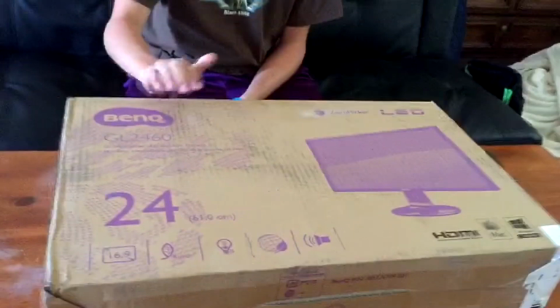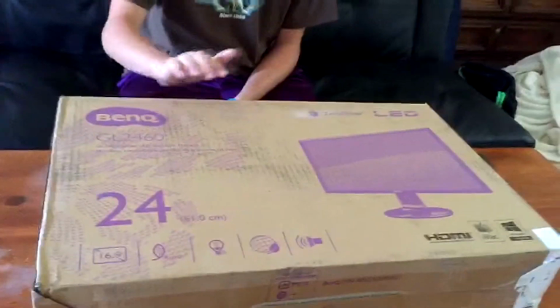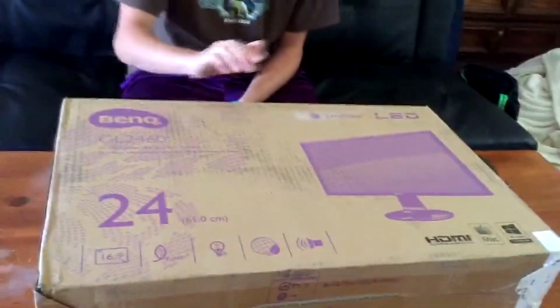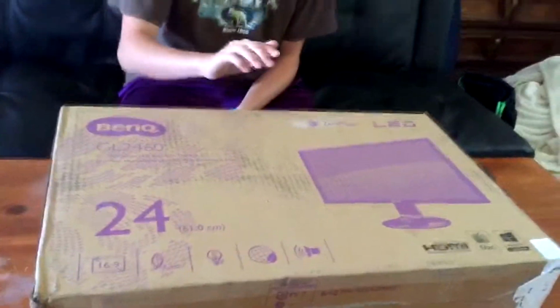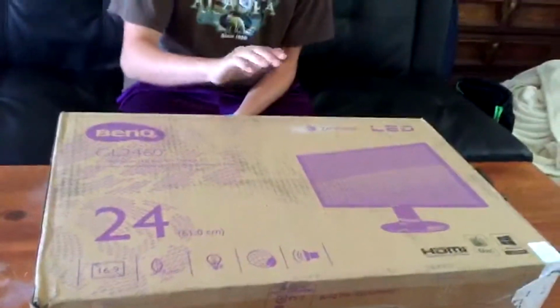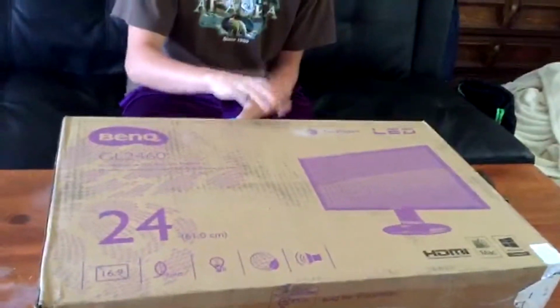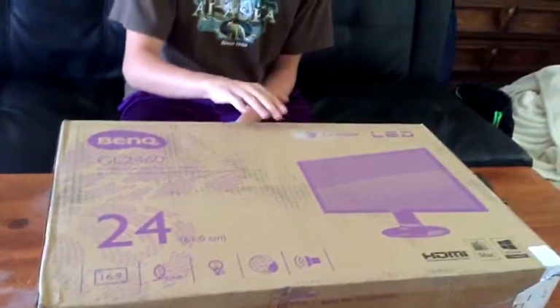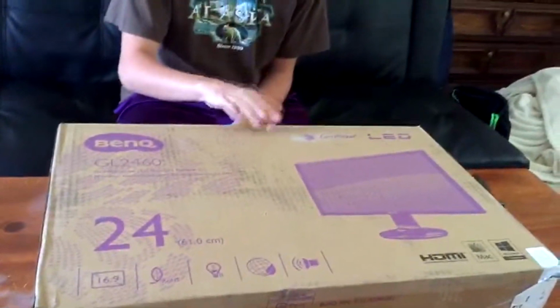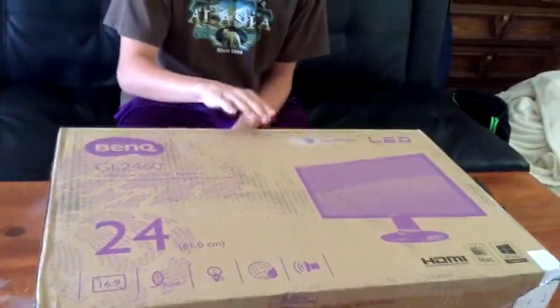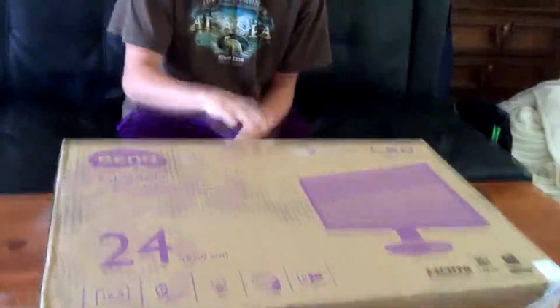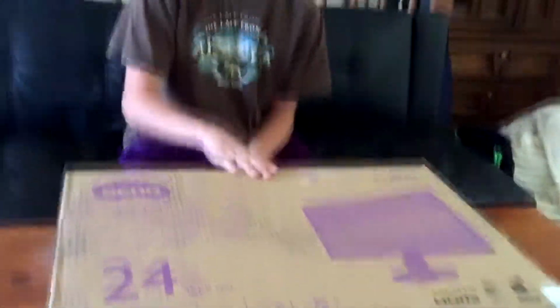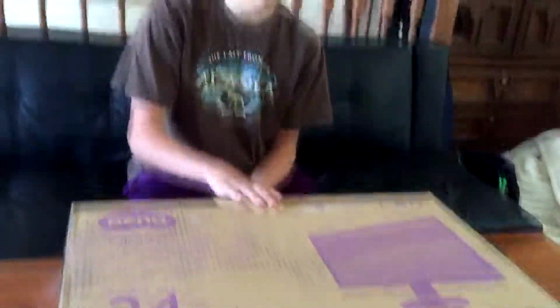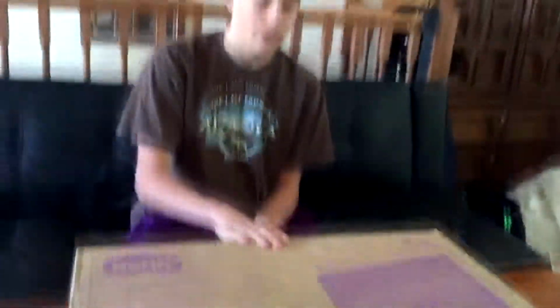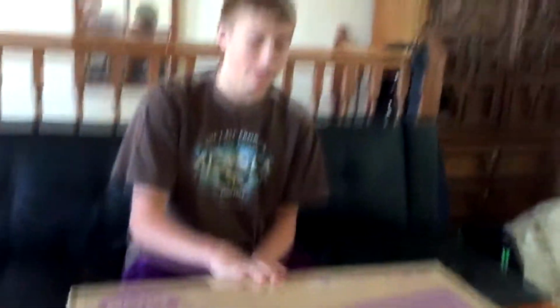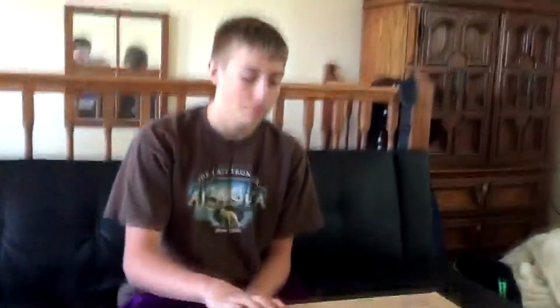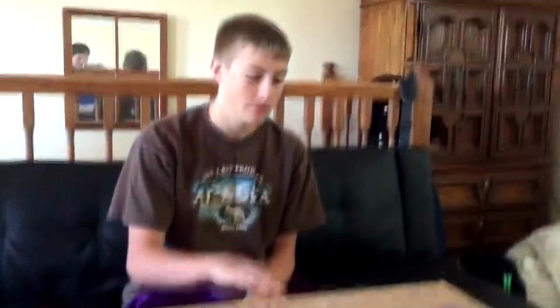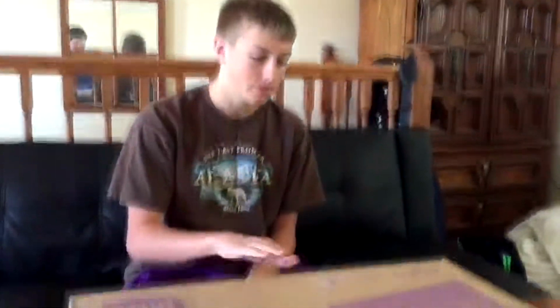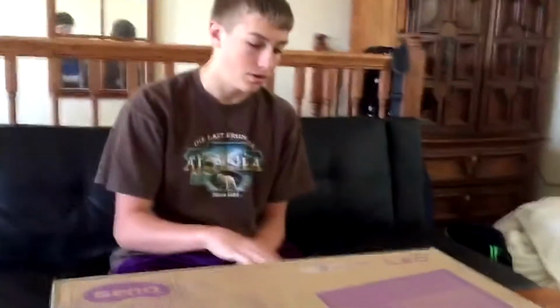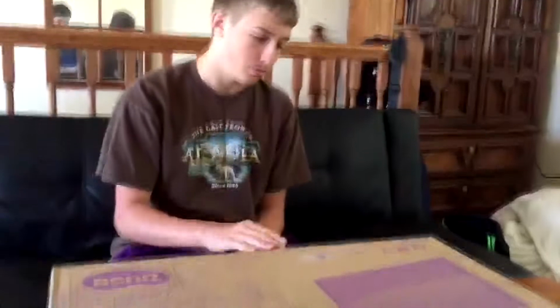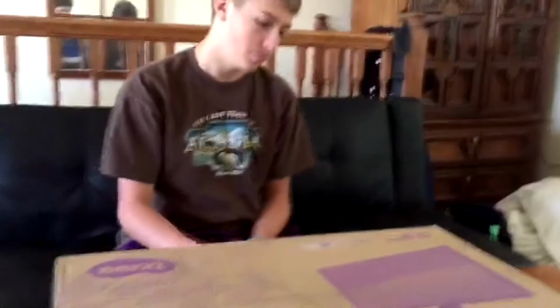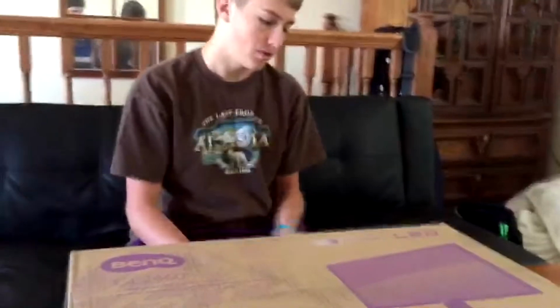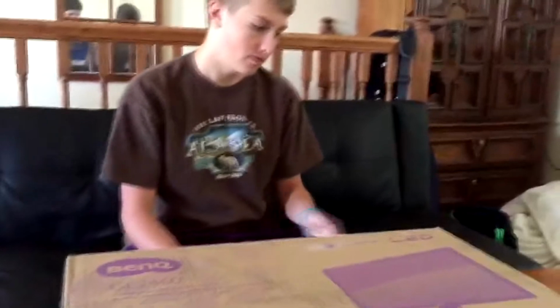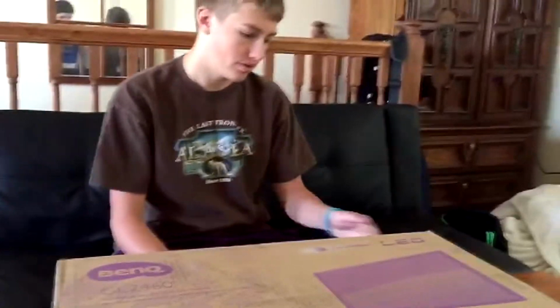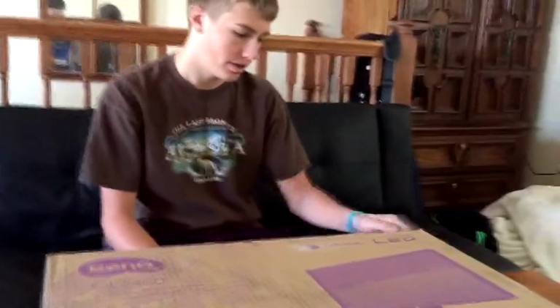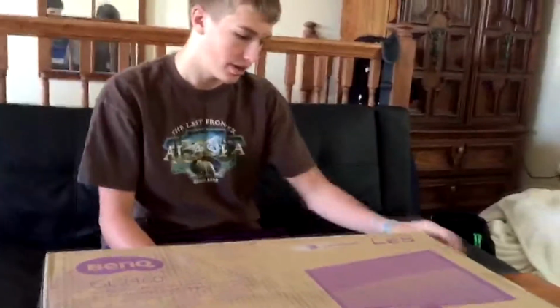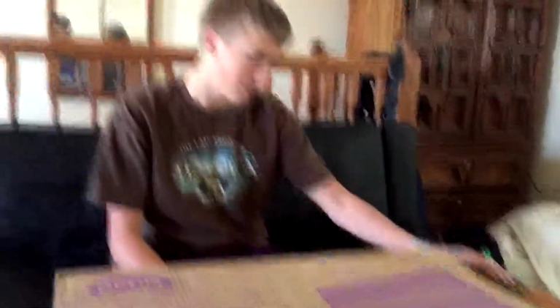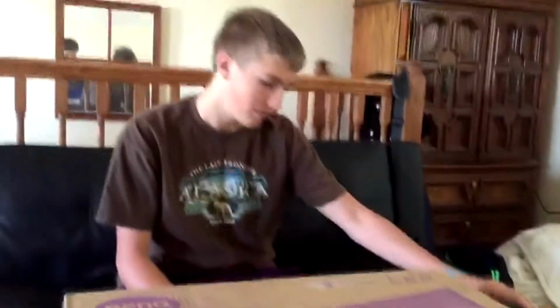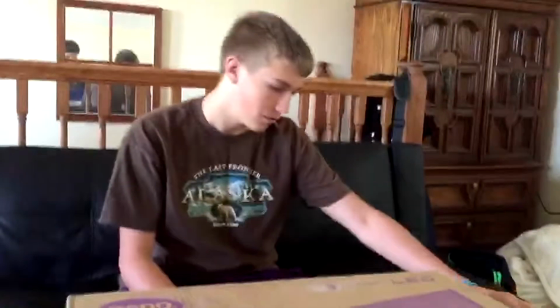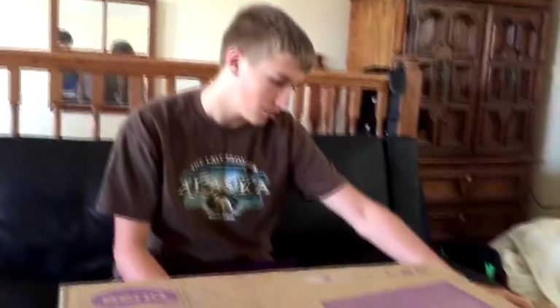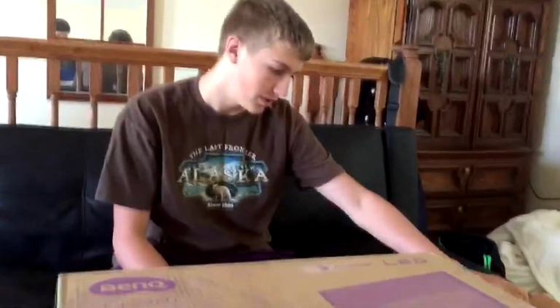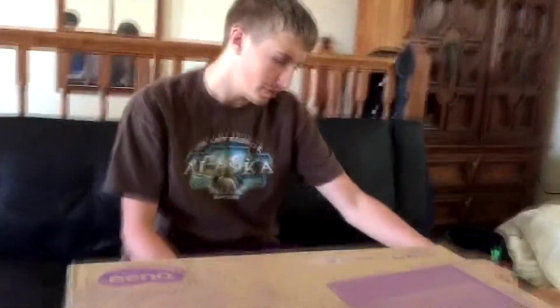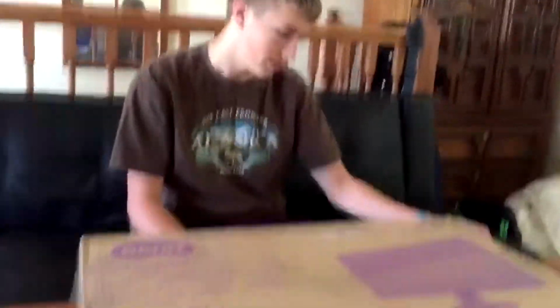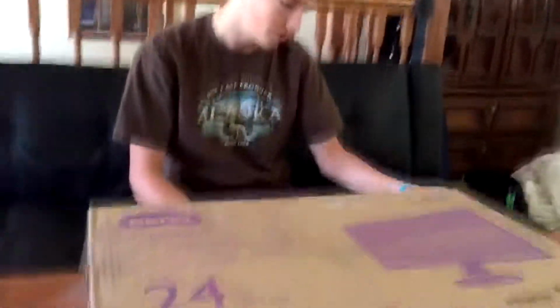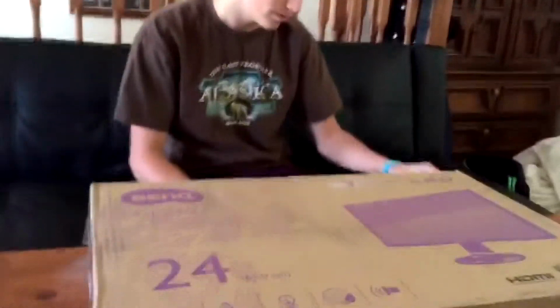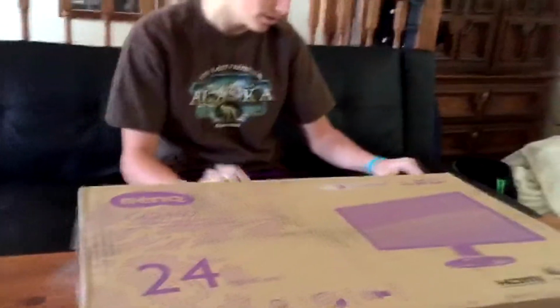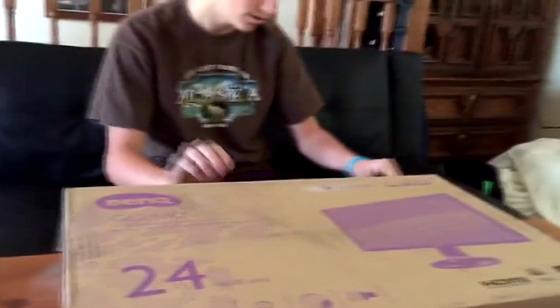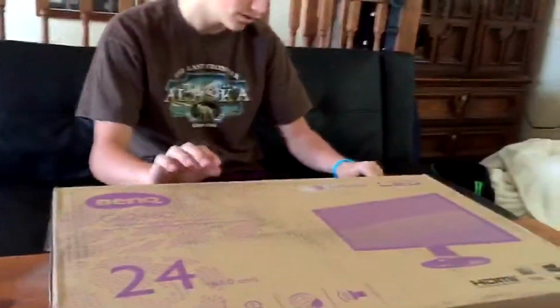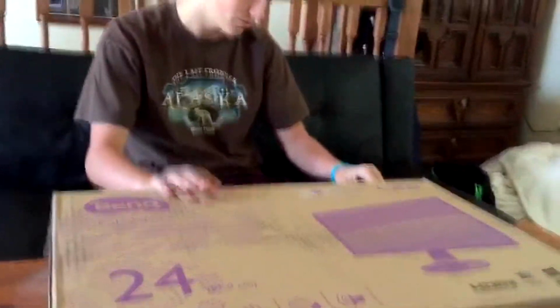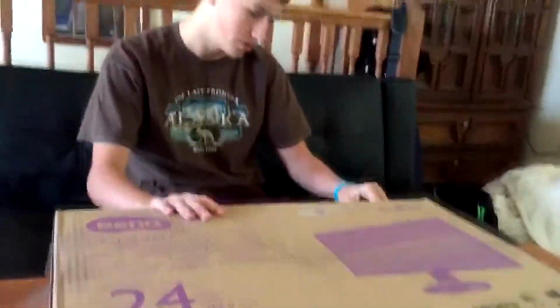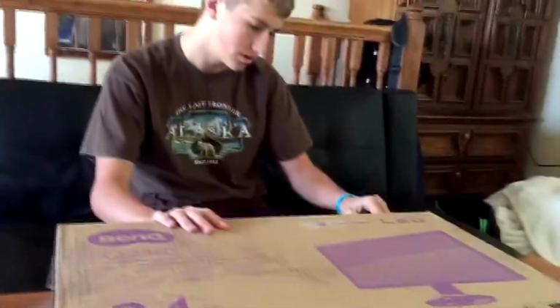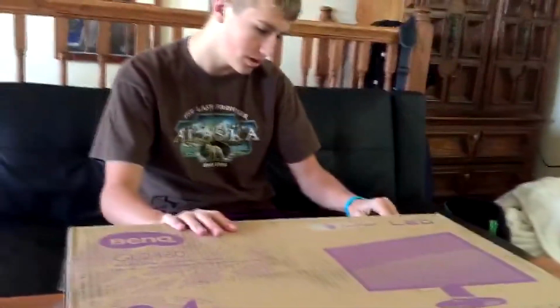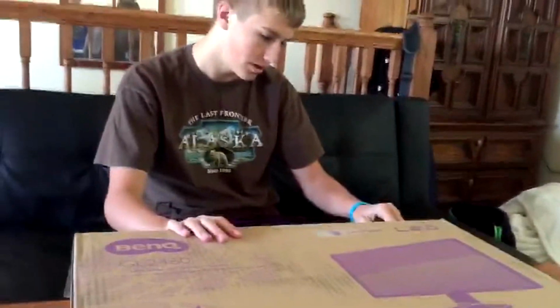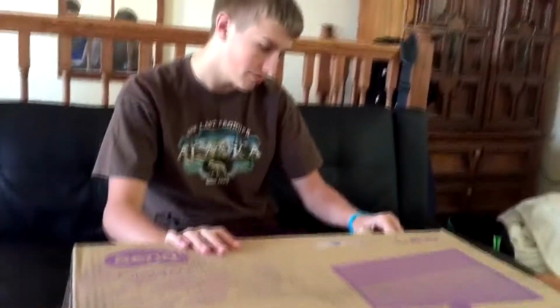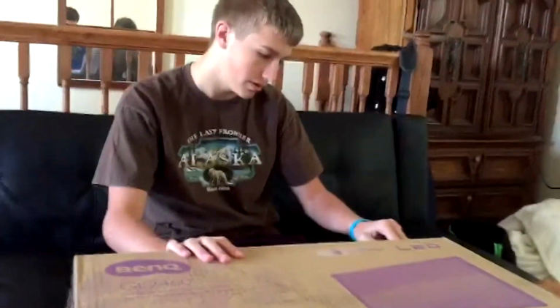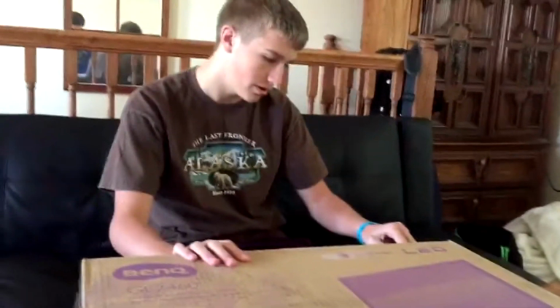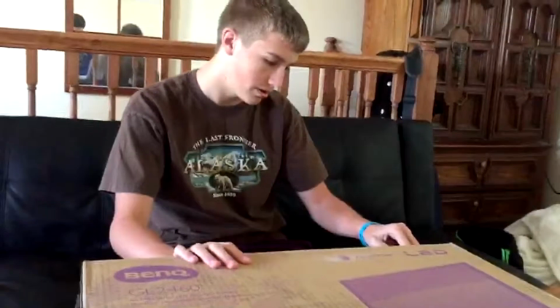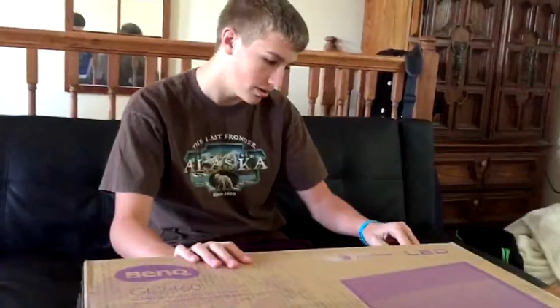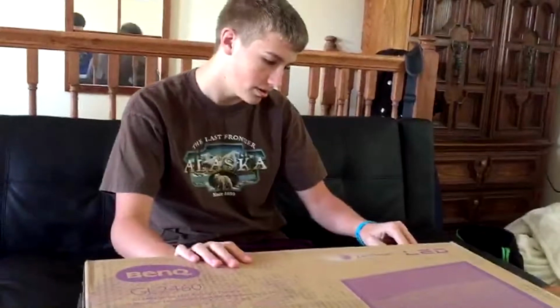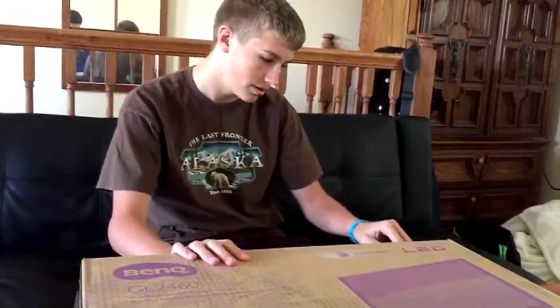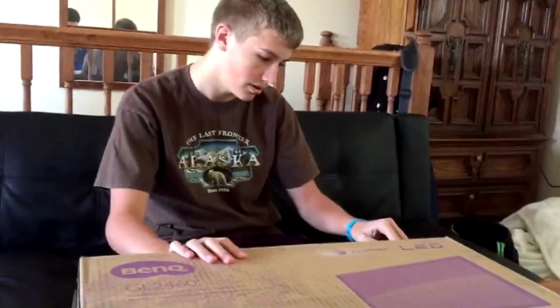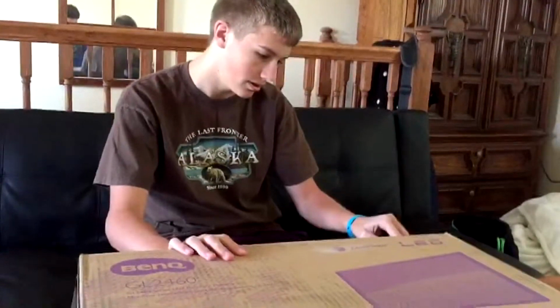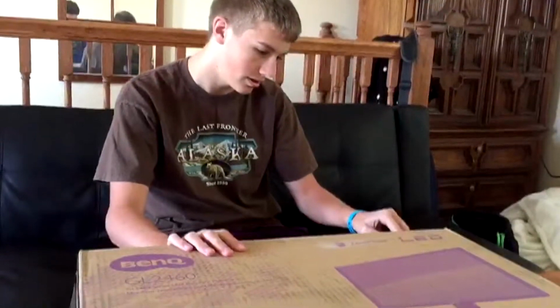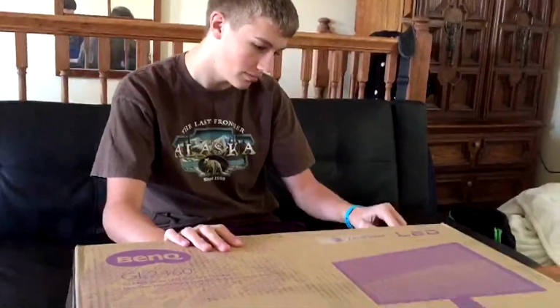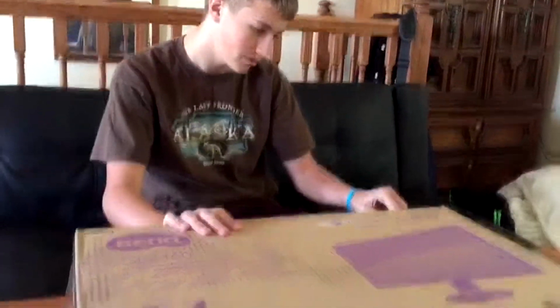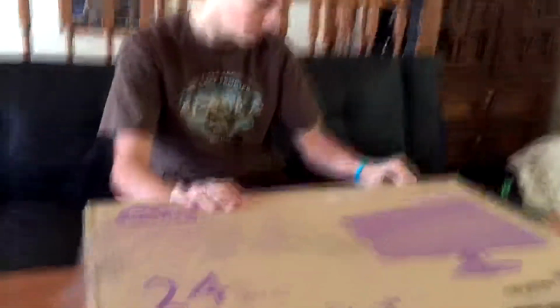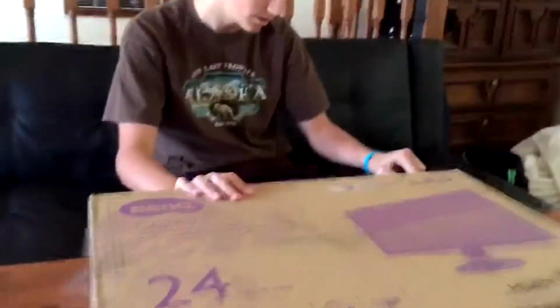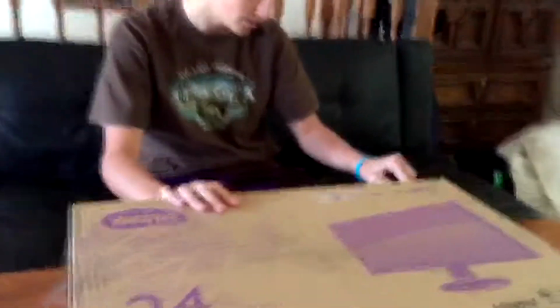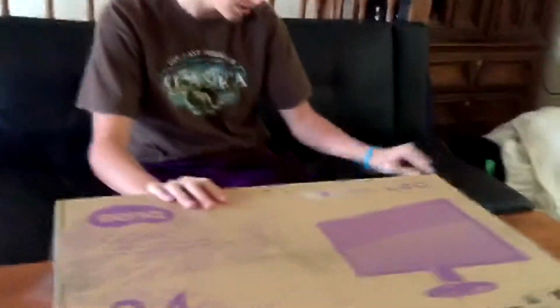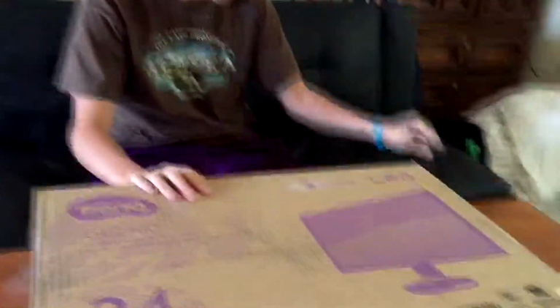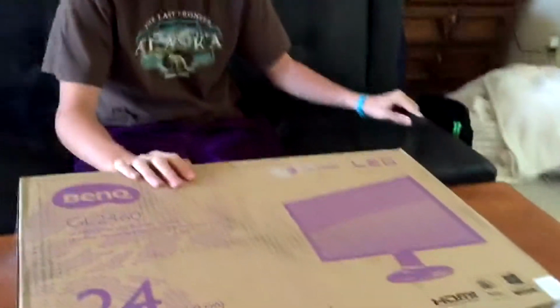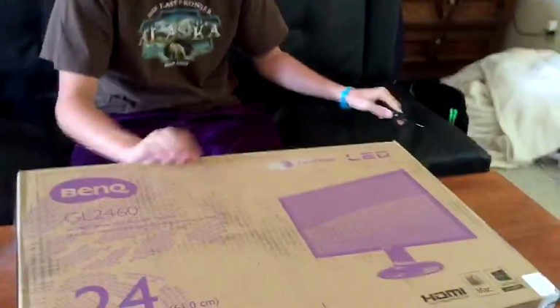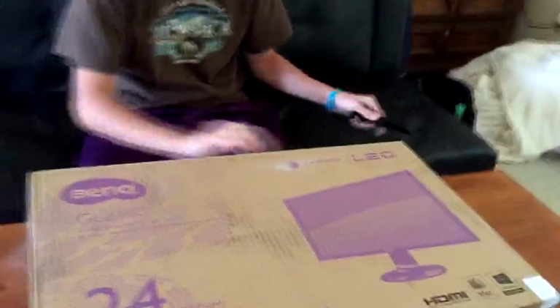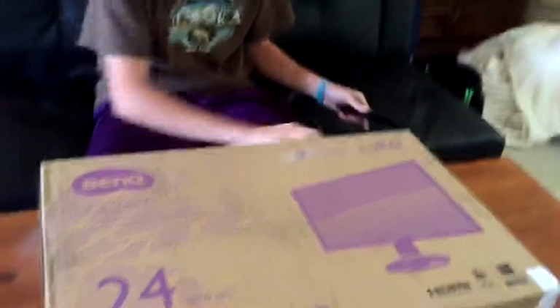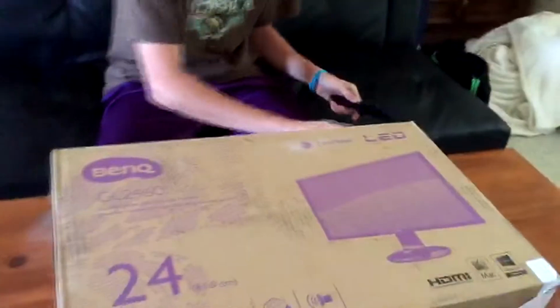This is not the best monitor that I can get, but it's the only monitor that I can afford right now. So we're just going to get right onto this and I'm going to start opening it up.